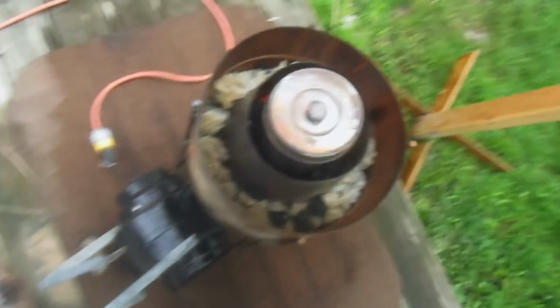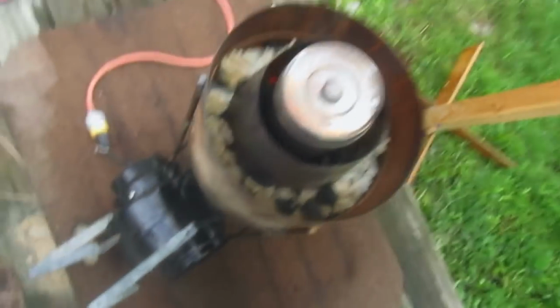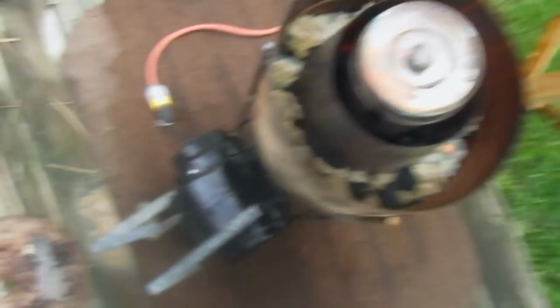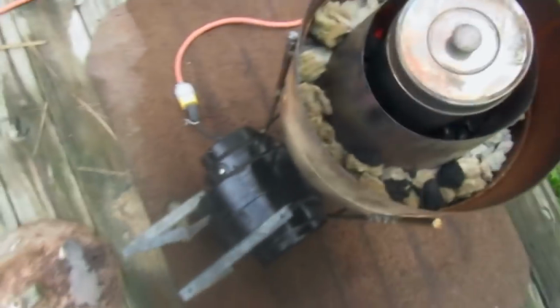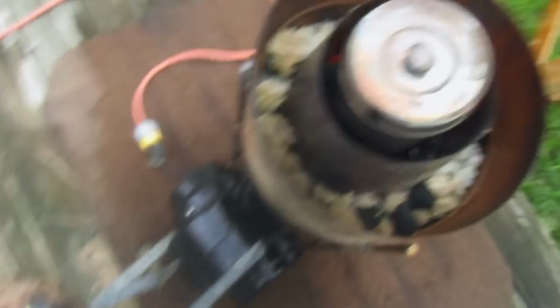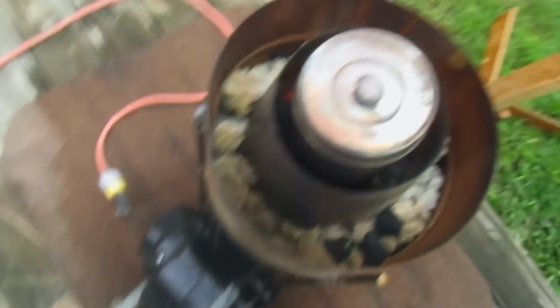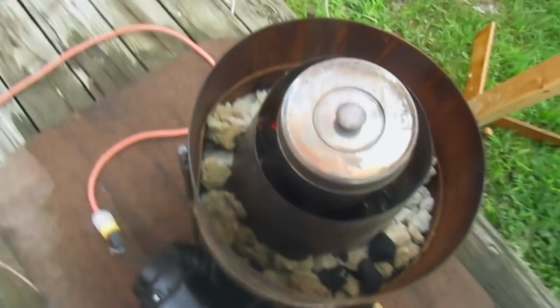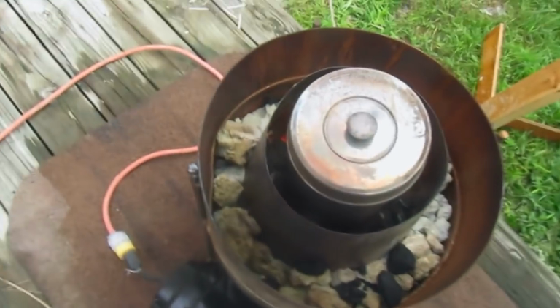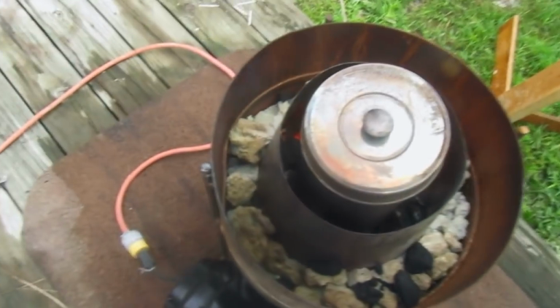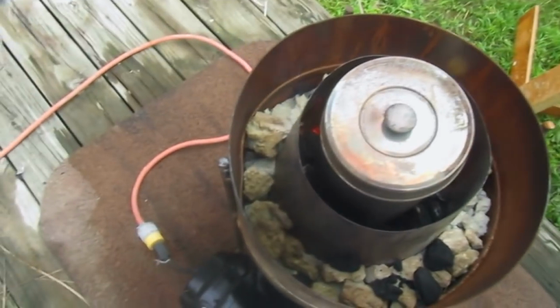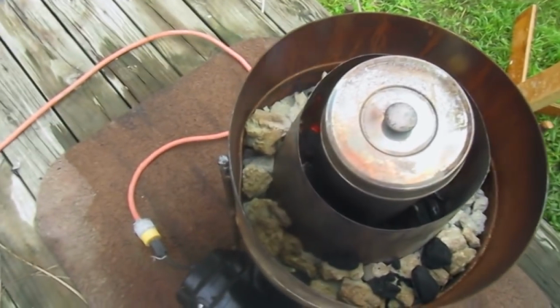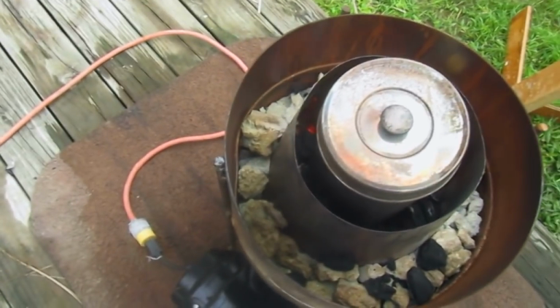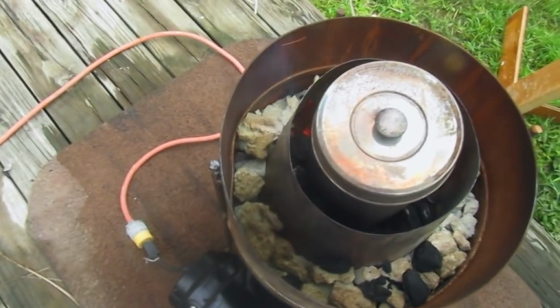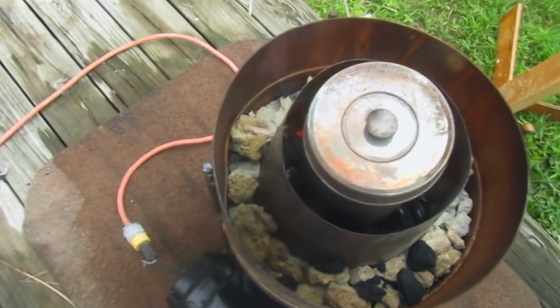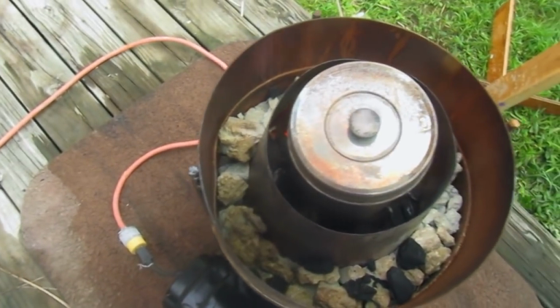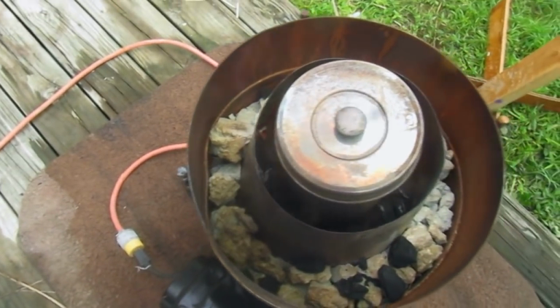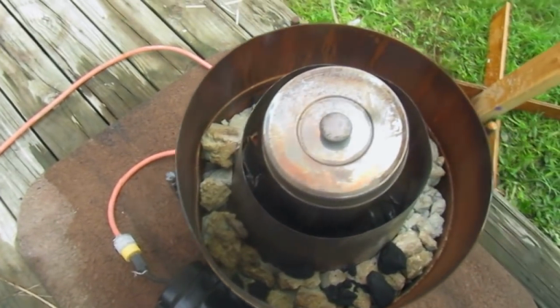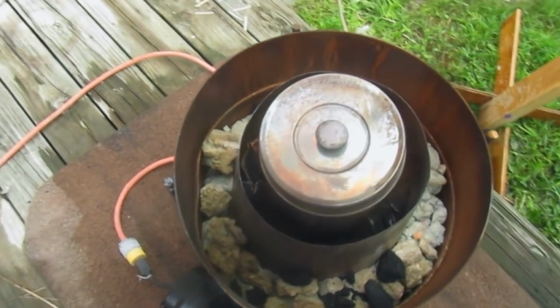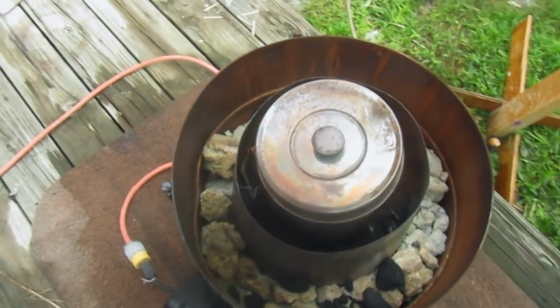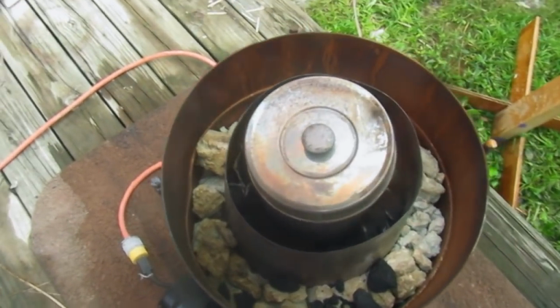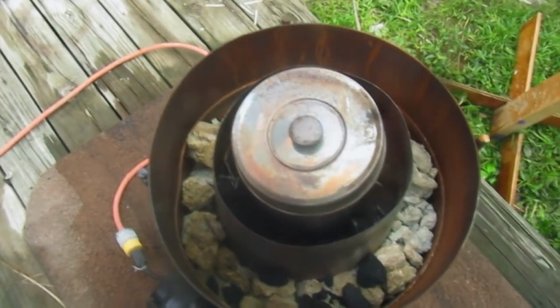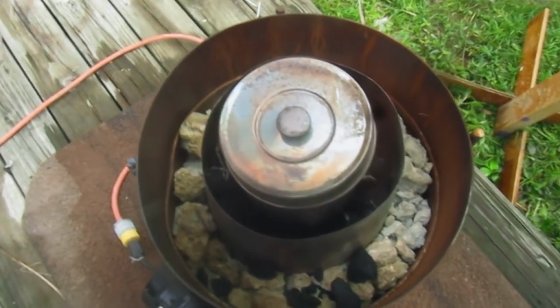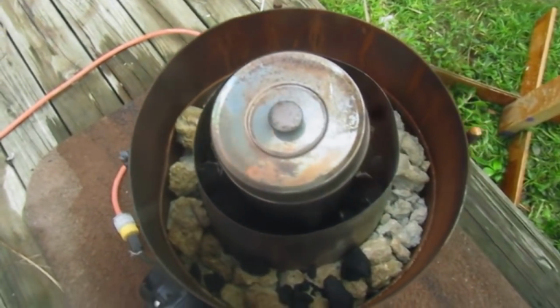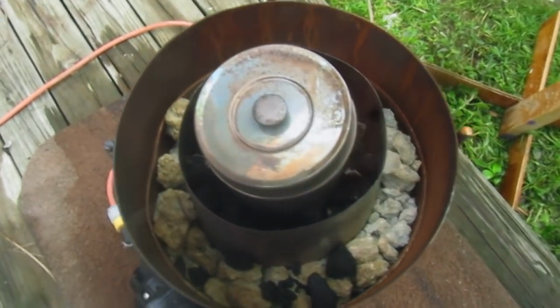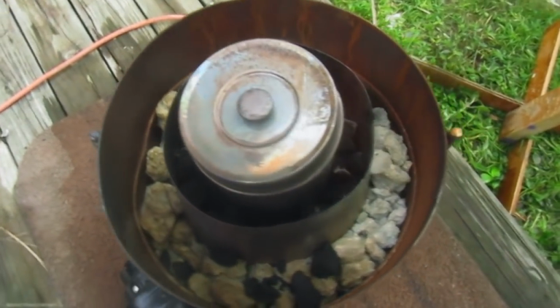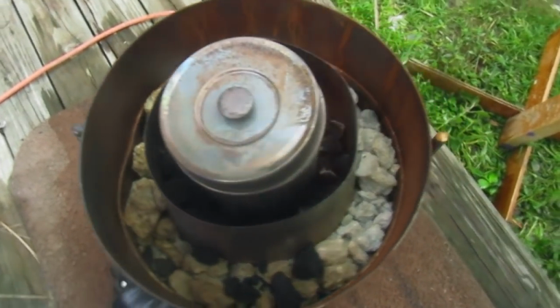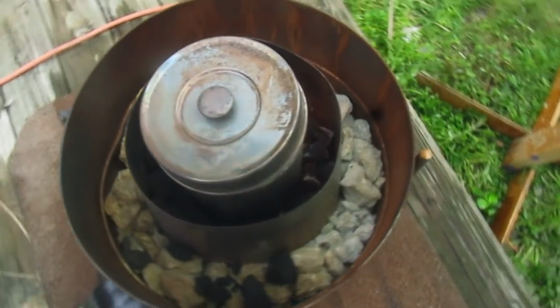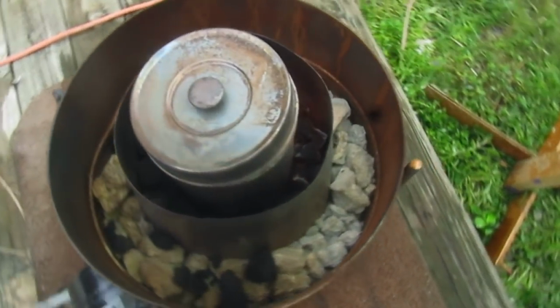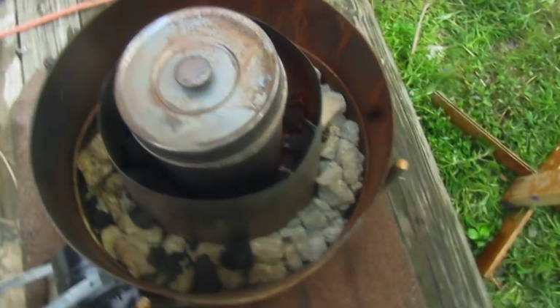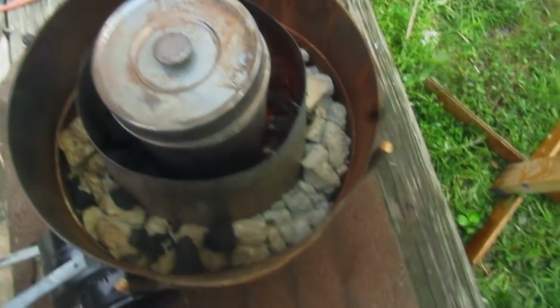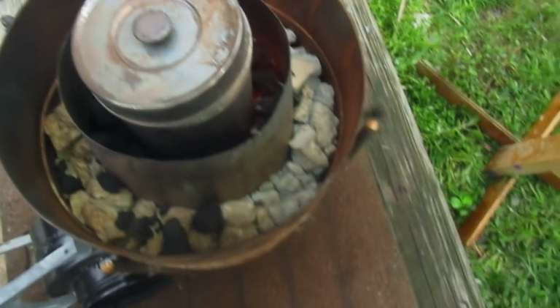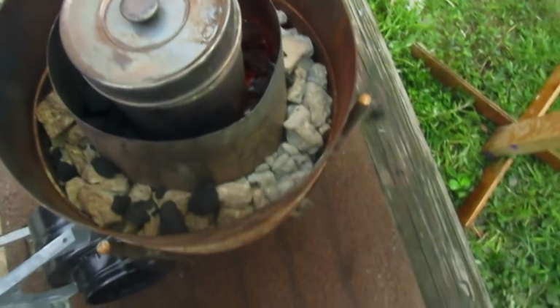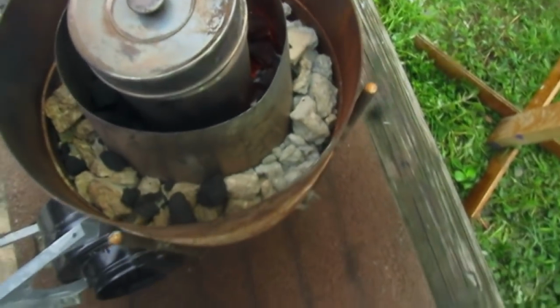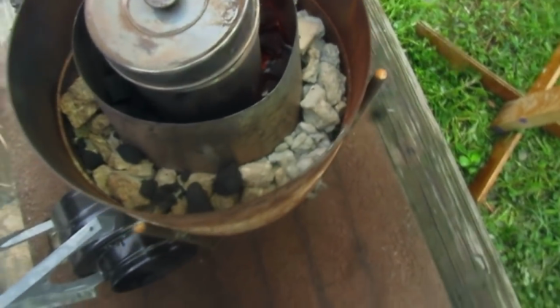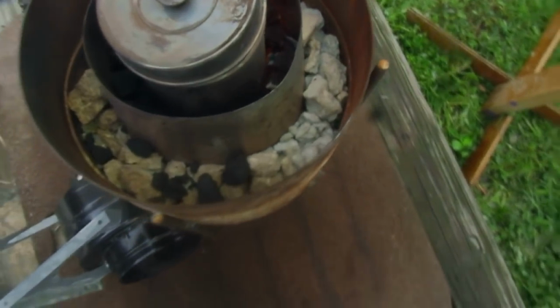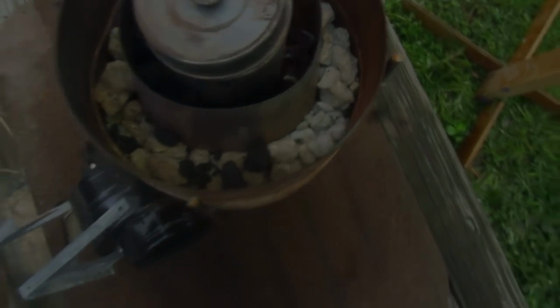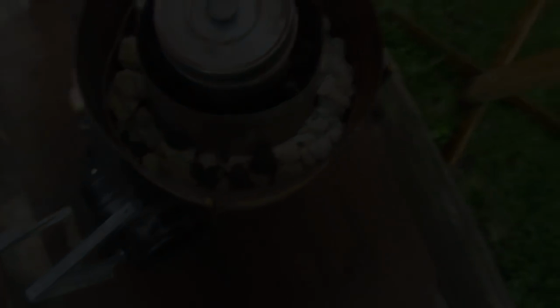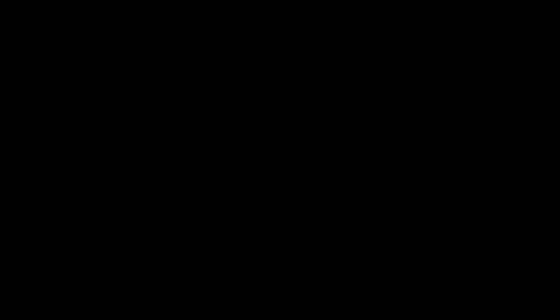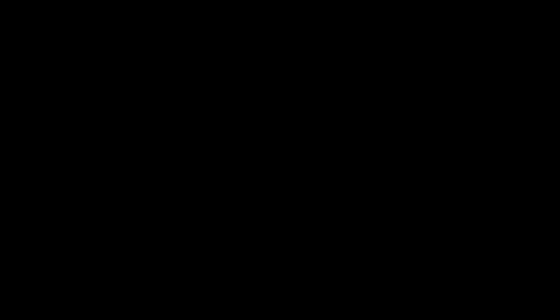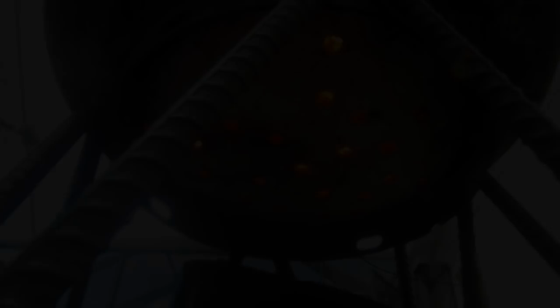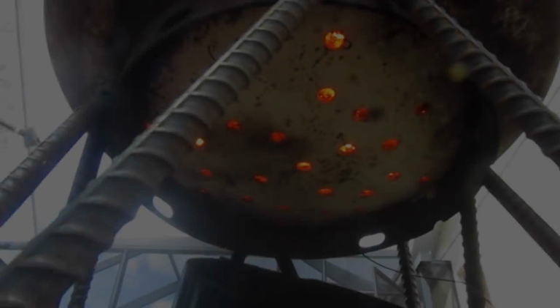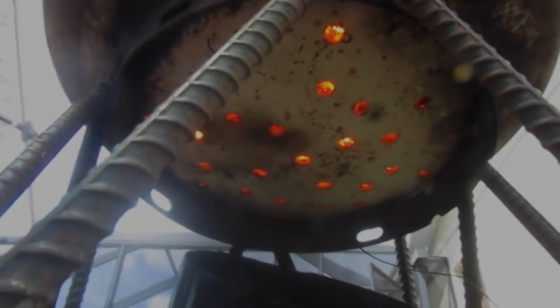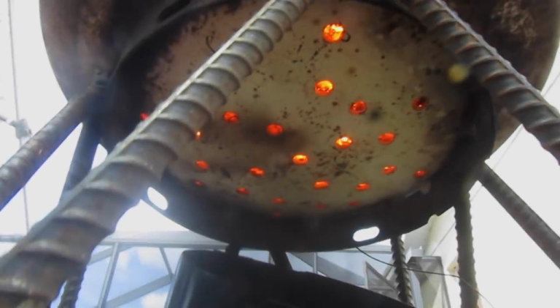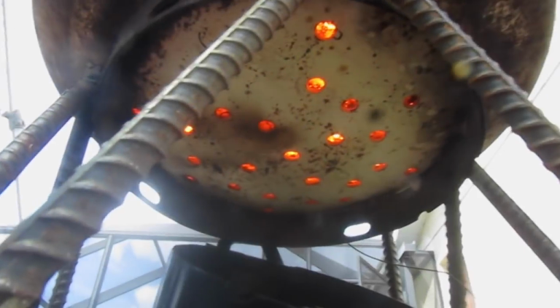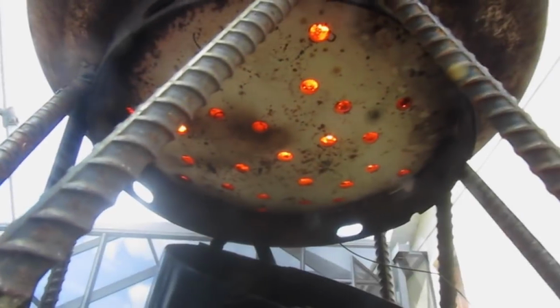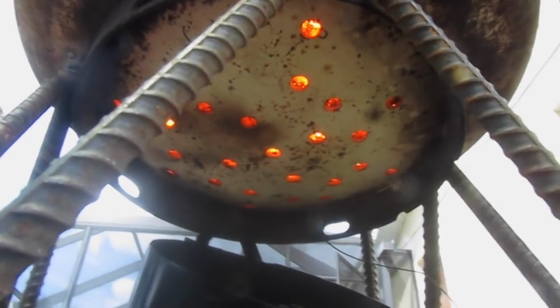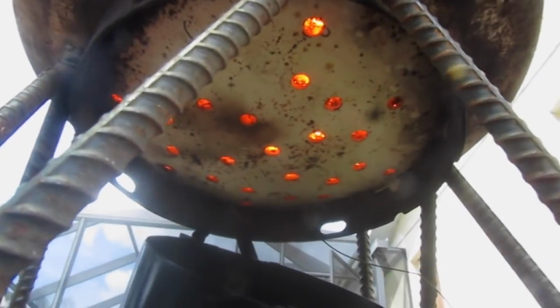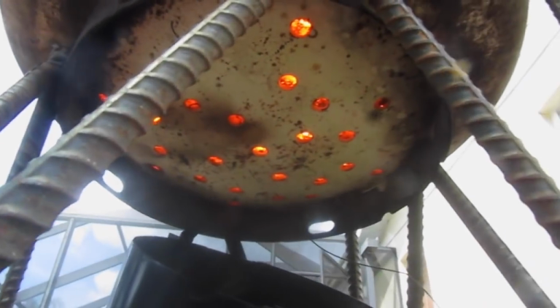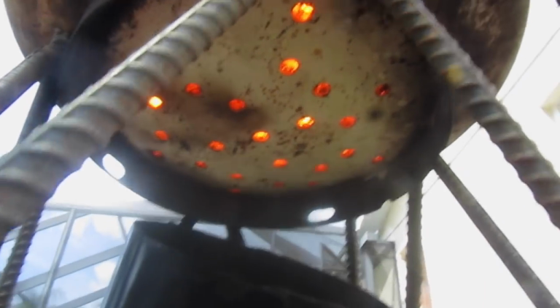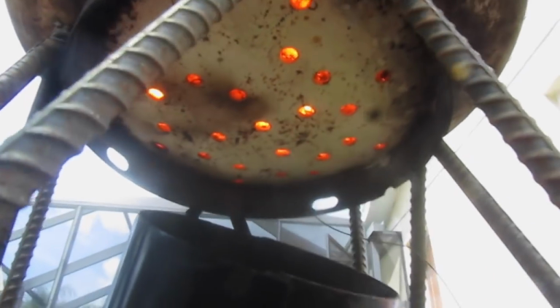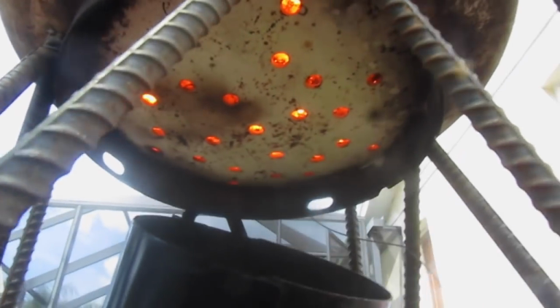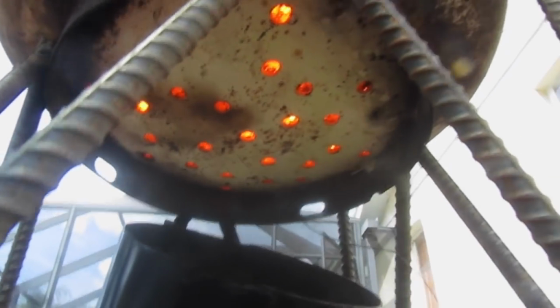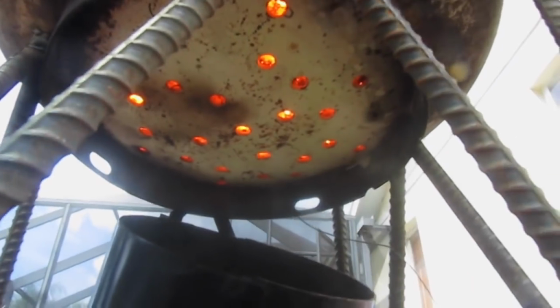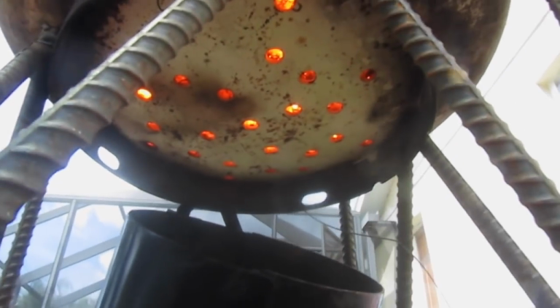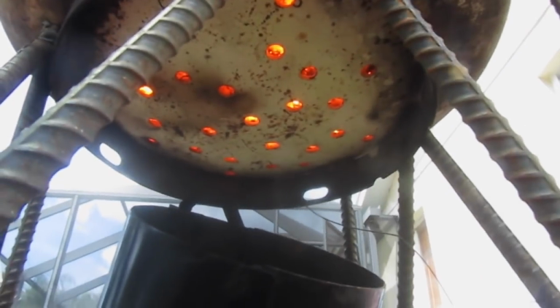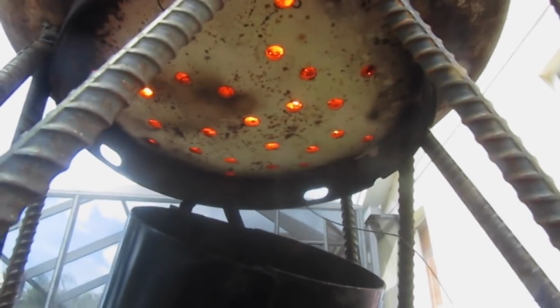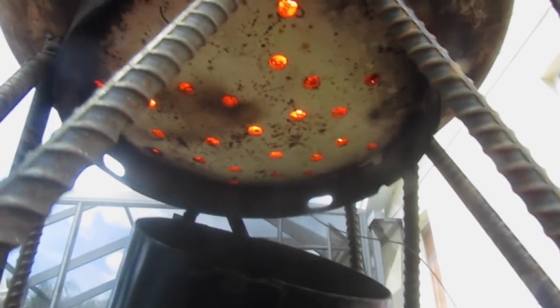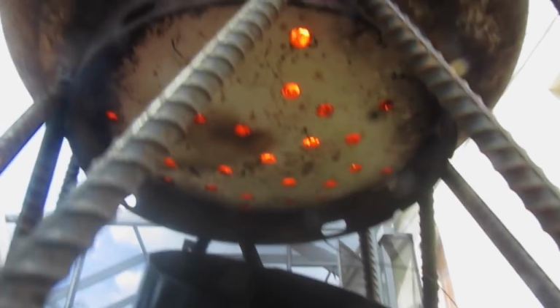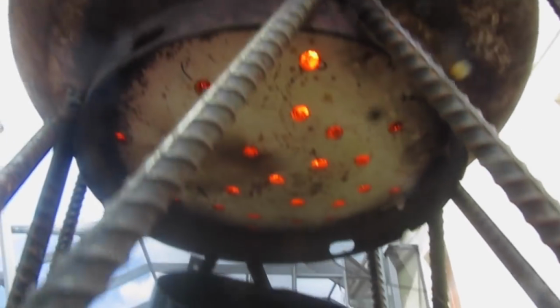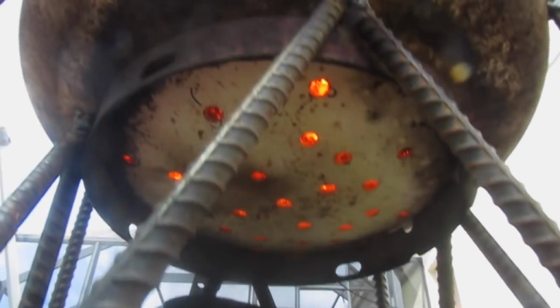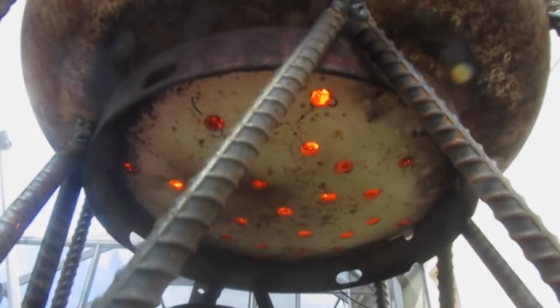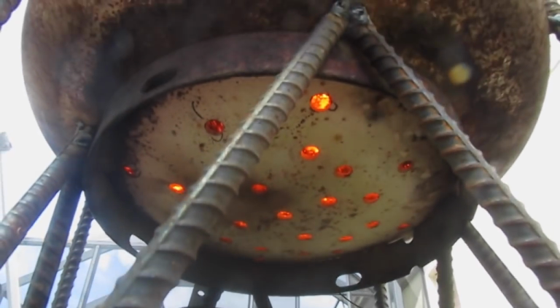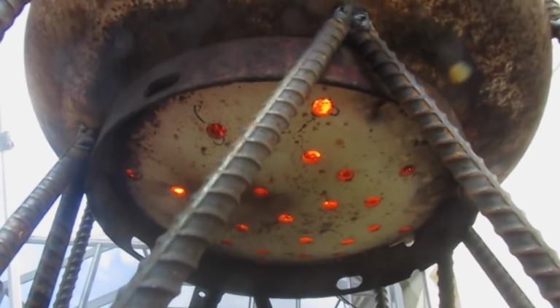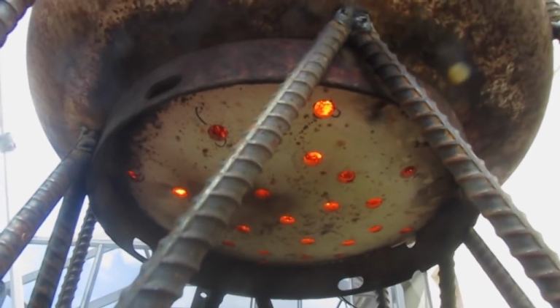Here we're coming back and you can see that the embers are starting to glow. It's a good sign but I think it still needs more time. That's what I want to see.